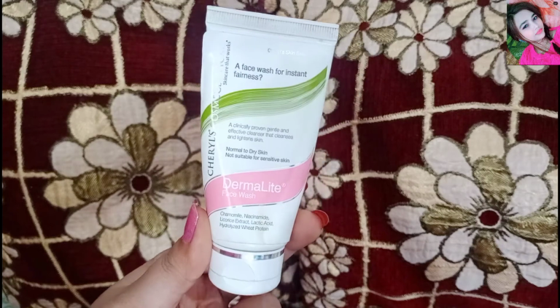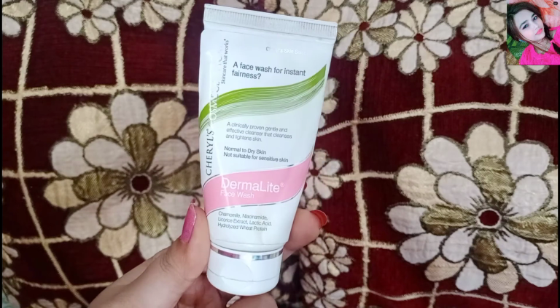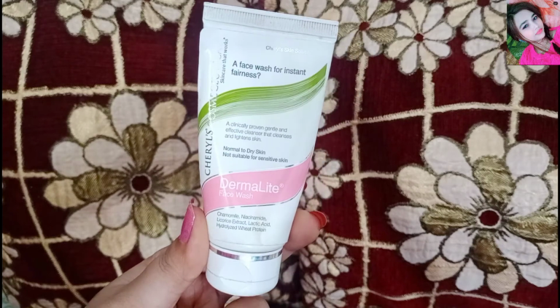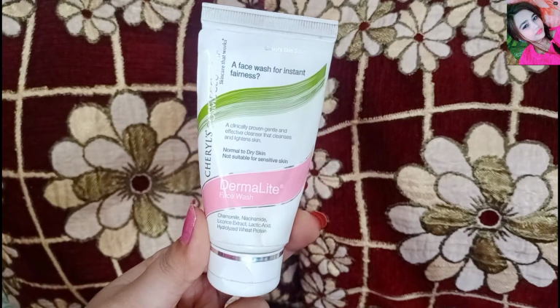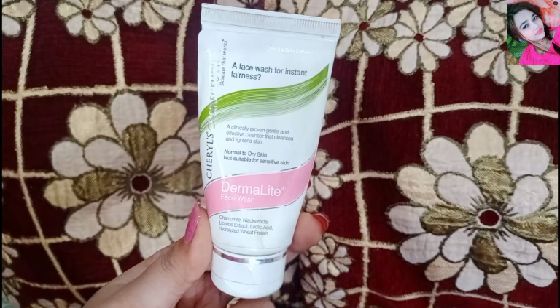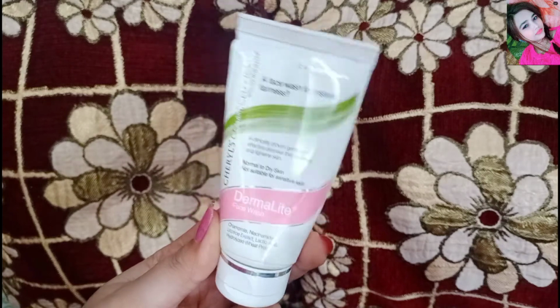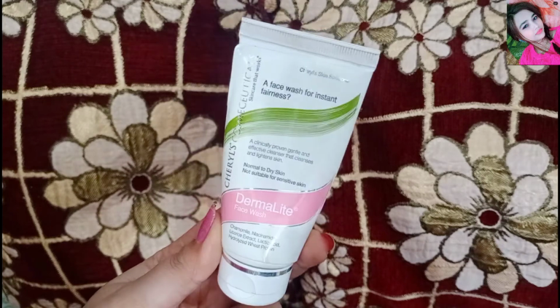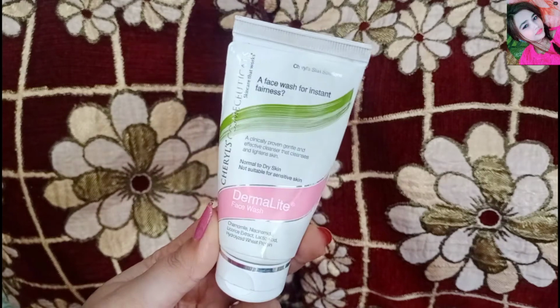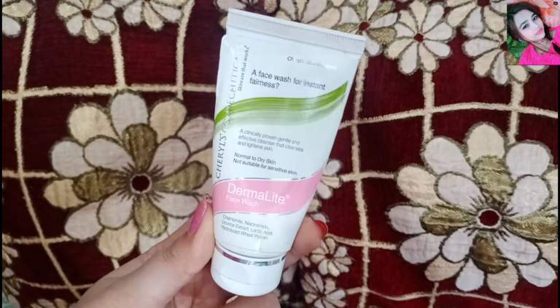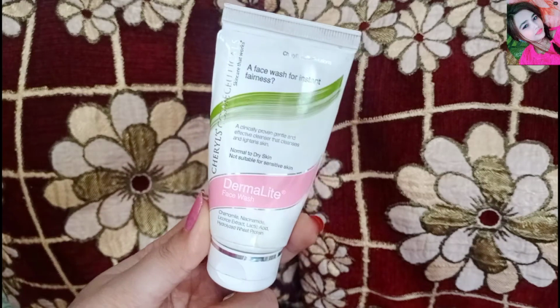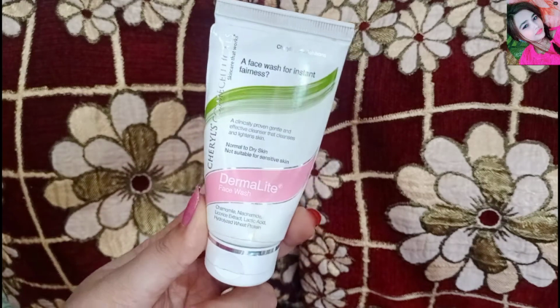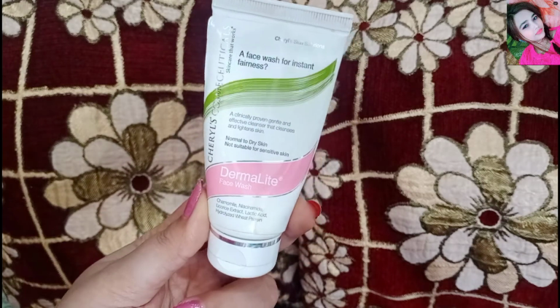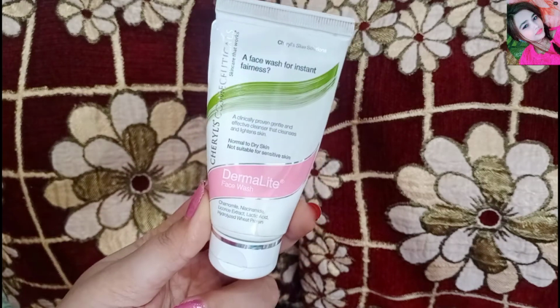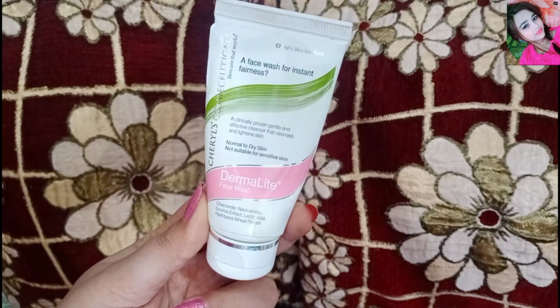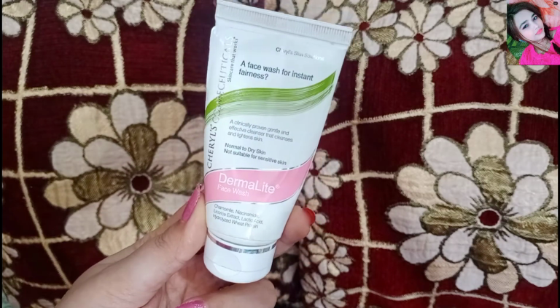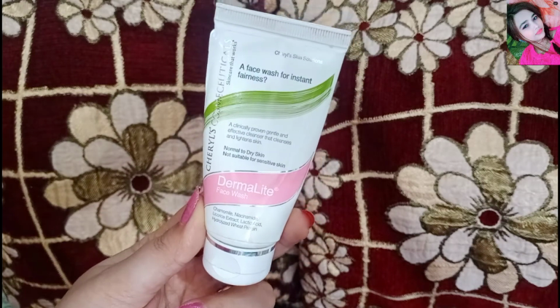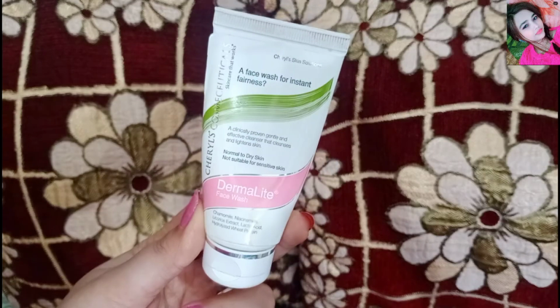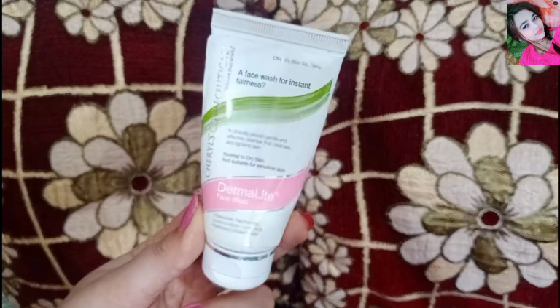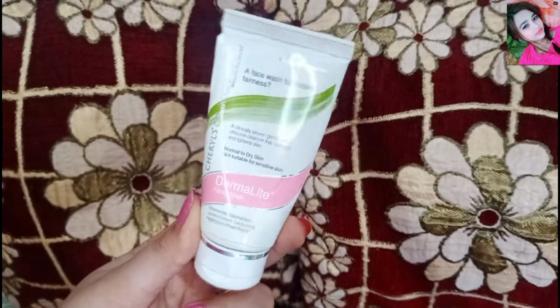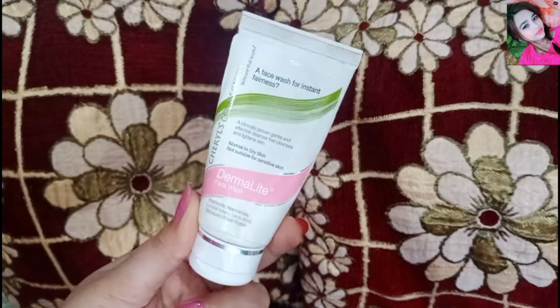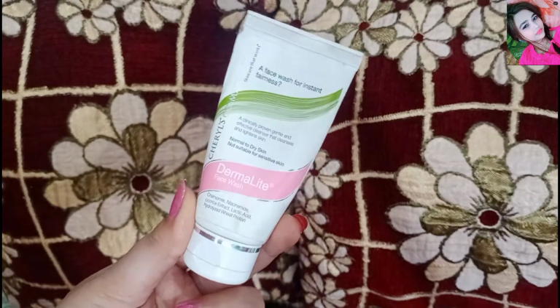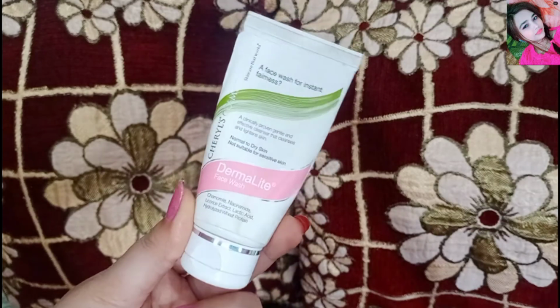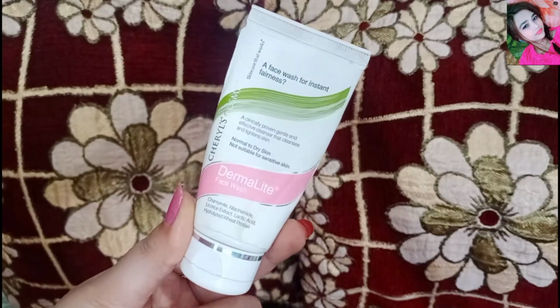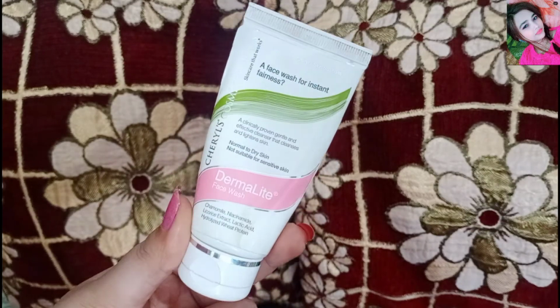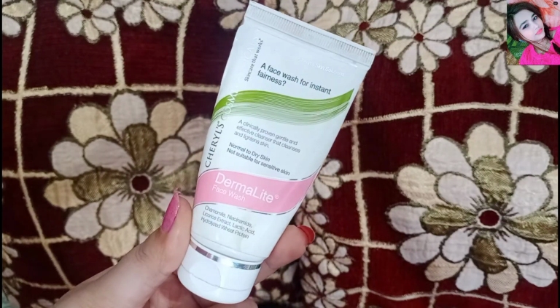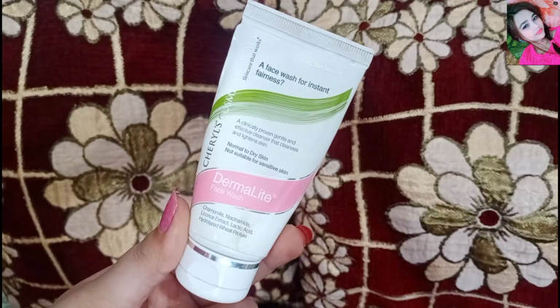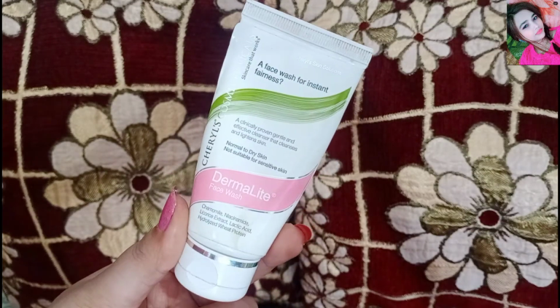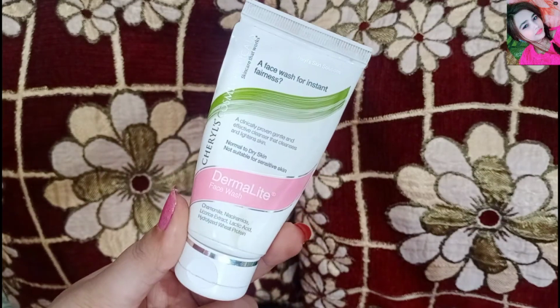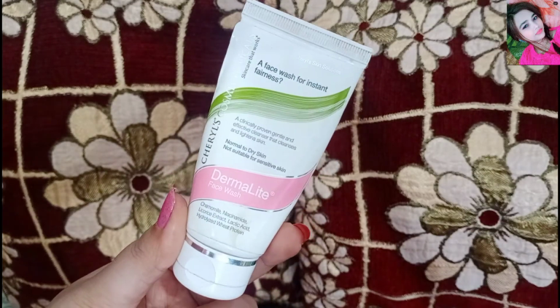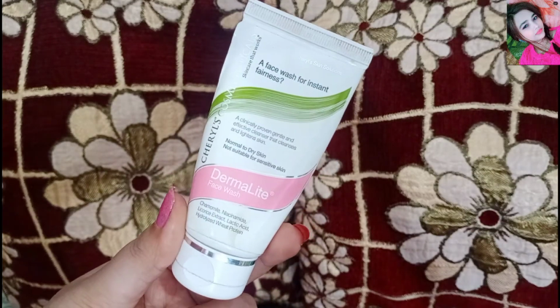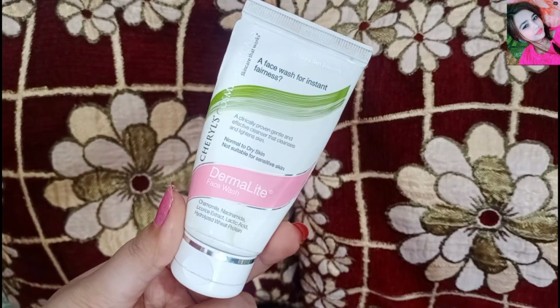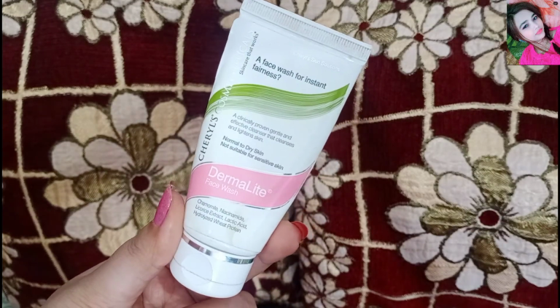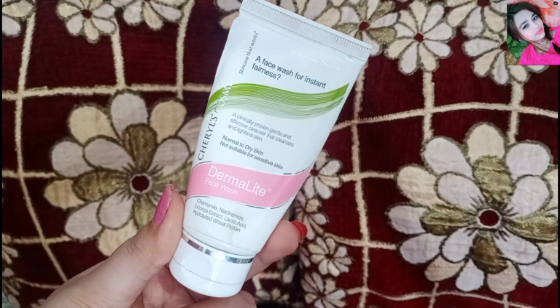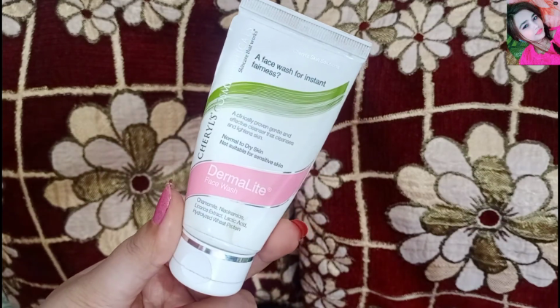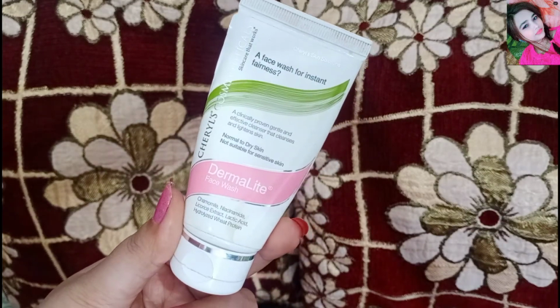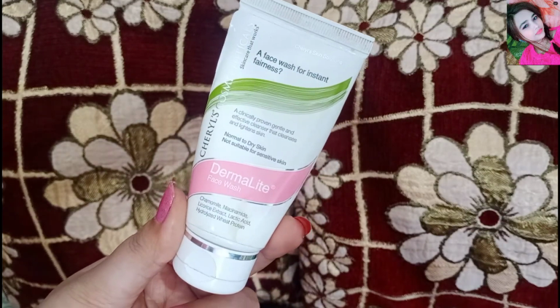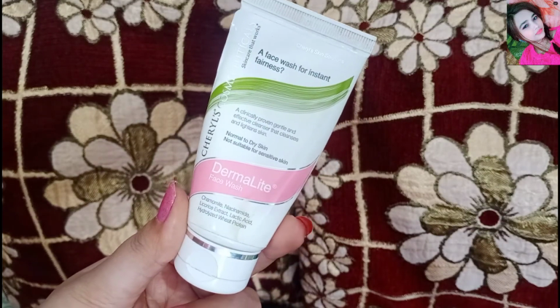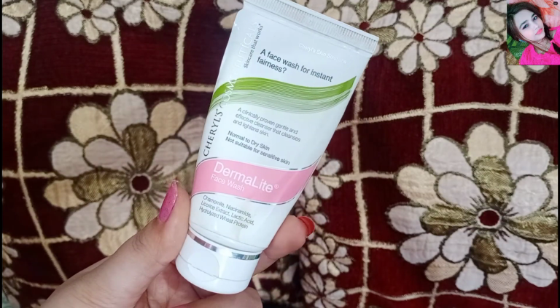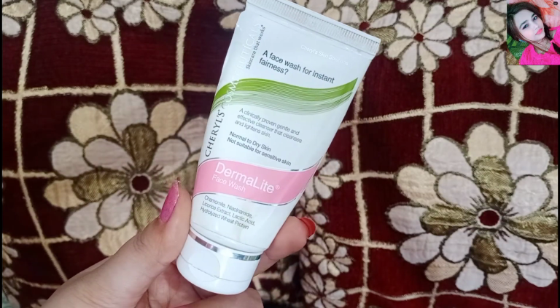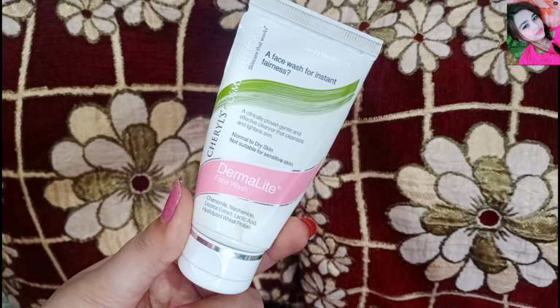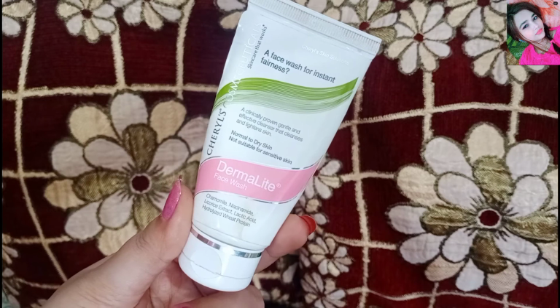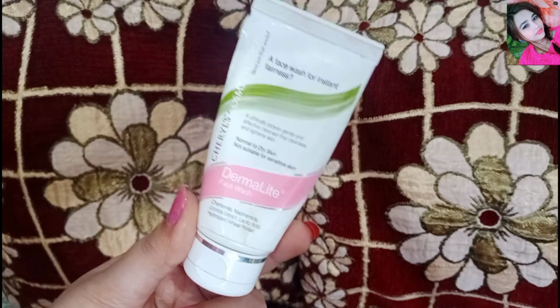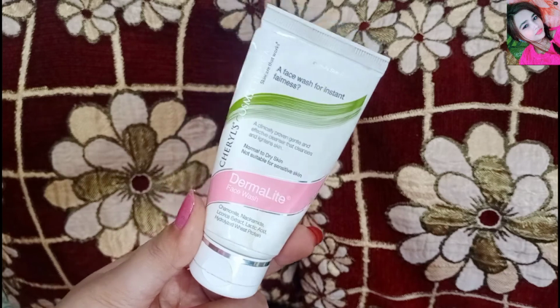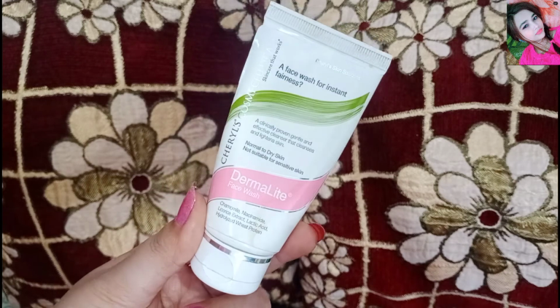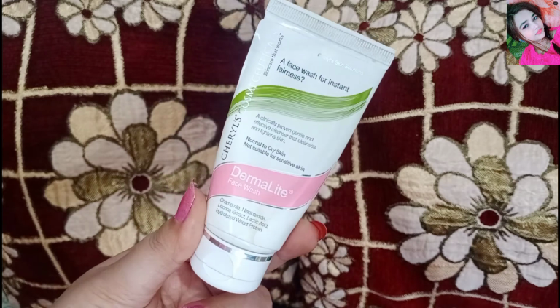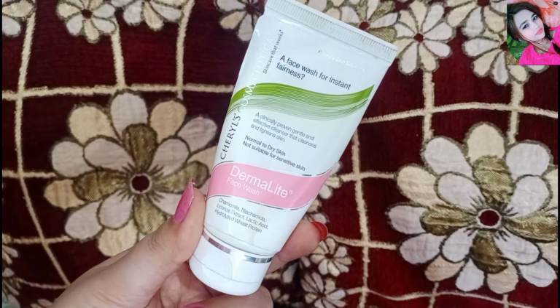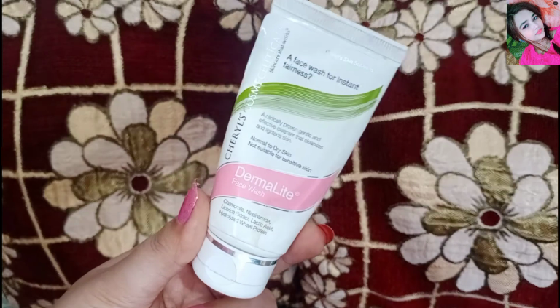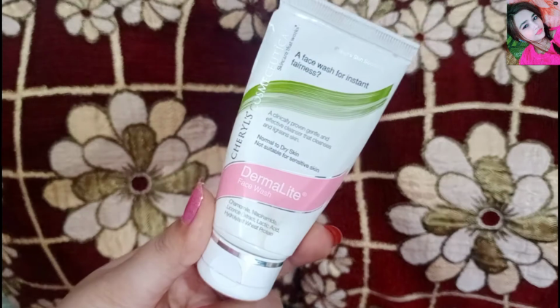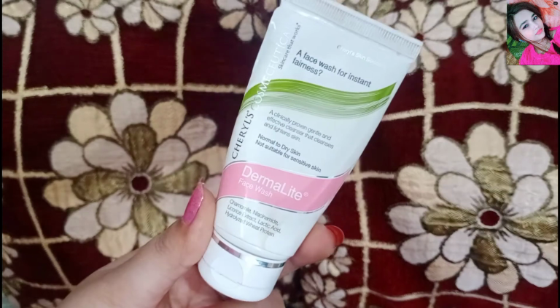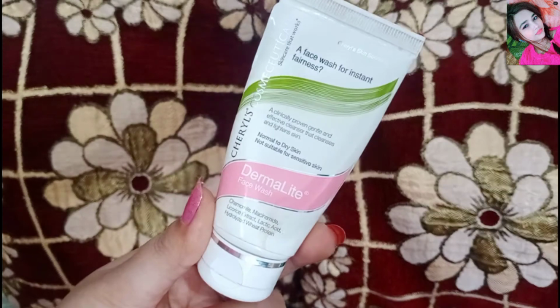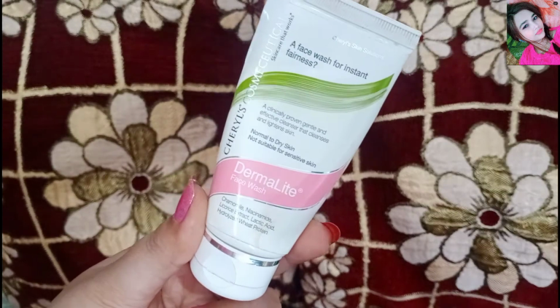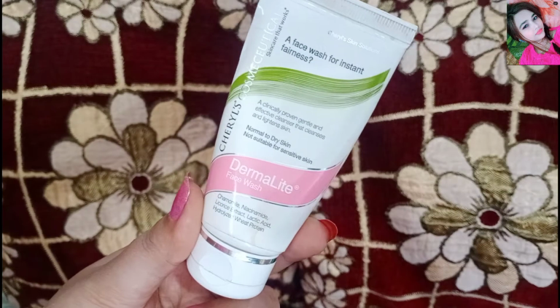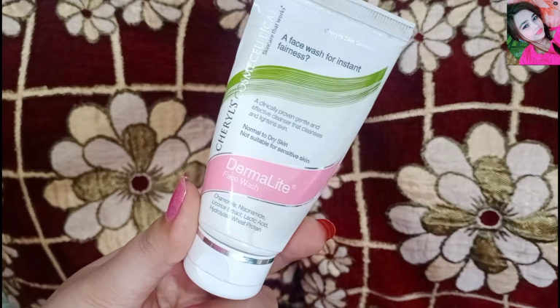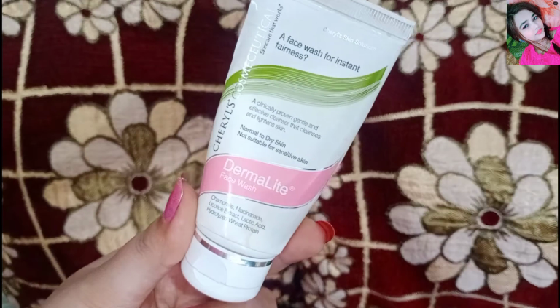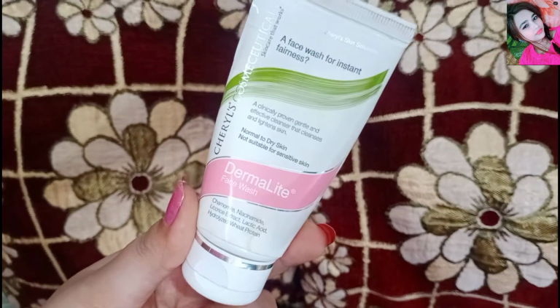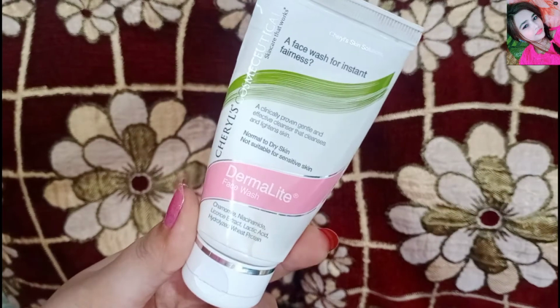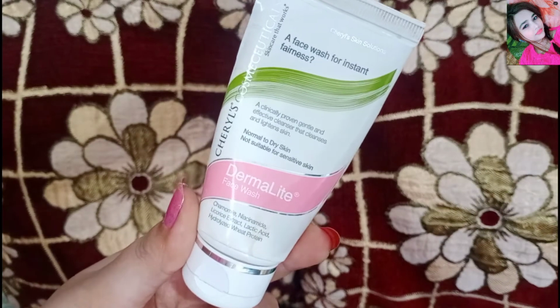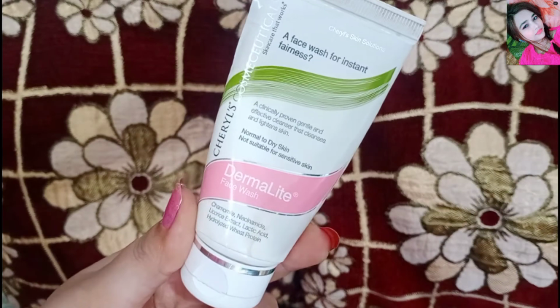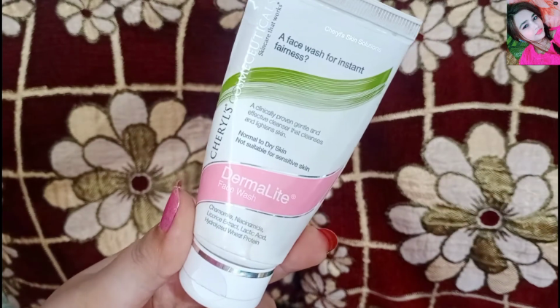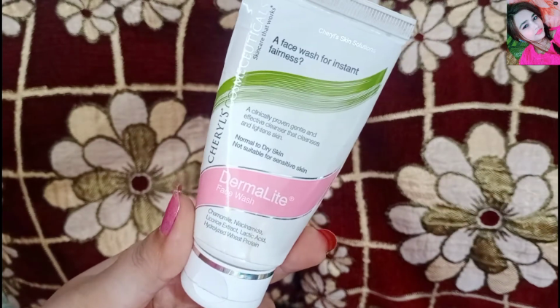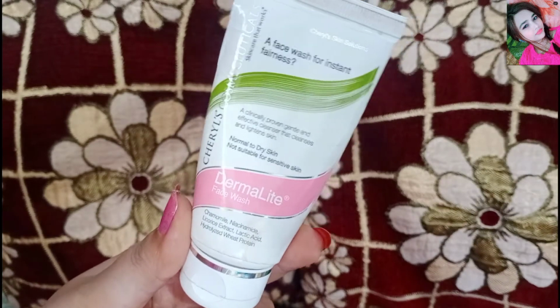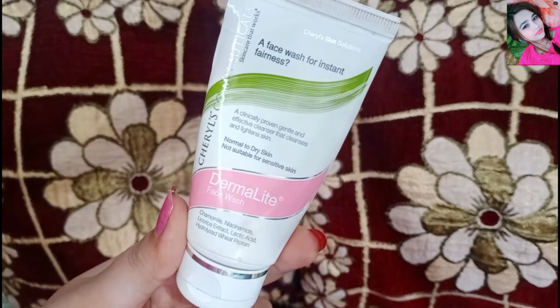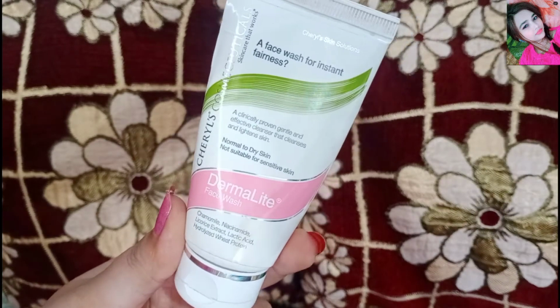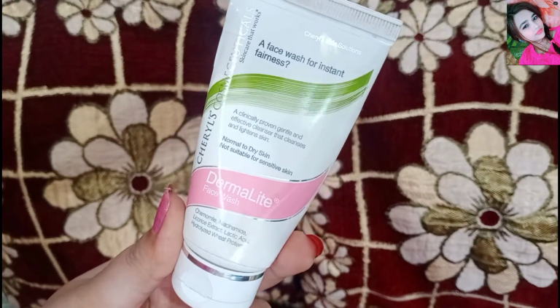Hi everyone, welcome back to my channel. And friends, I am going to share my favorite face wash which I am using recently.